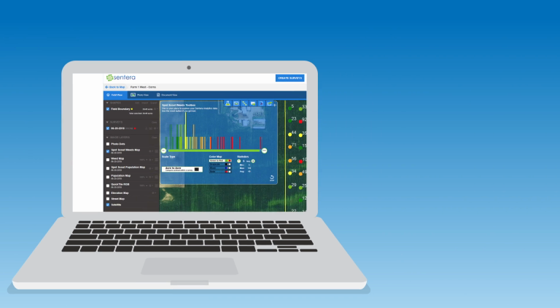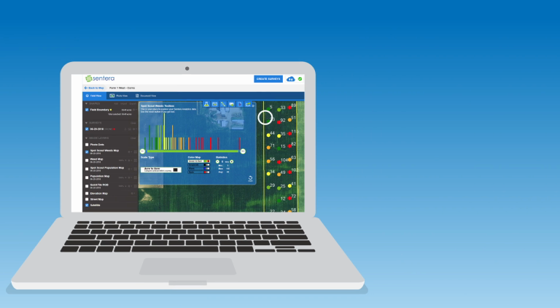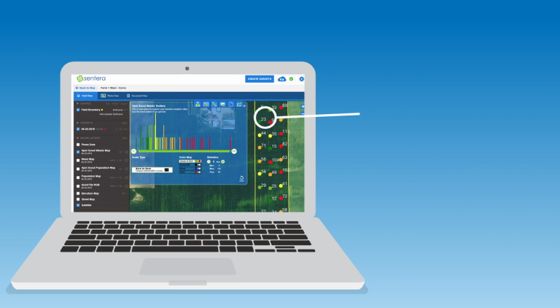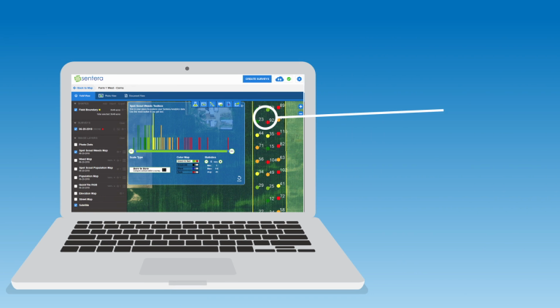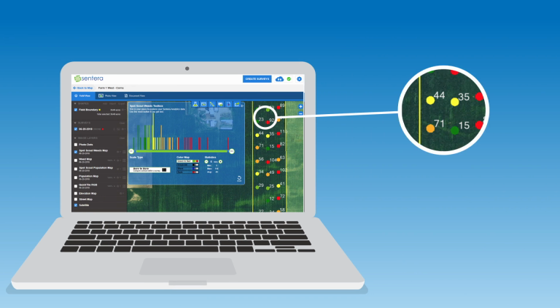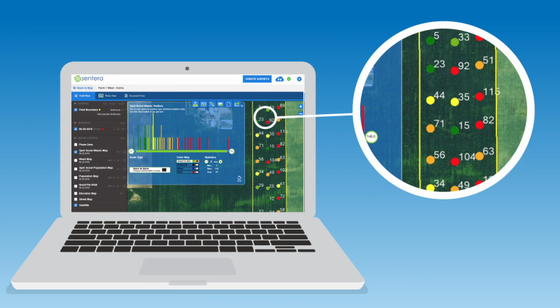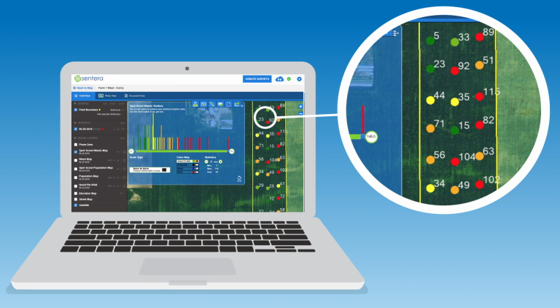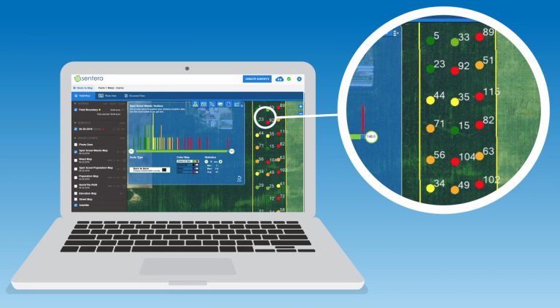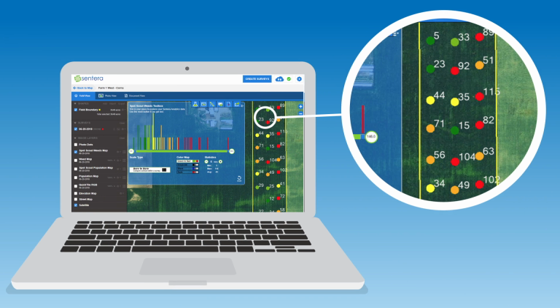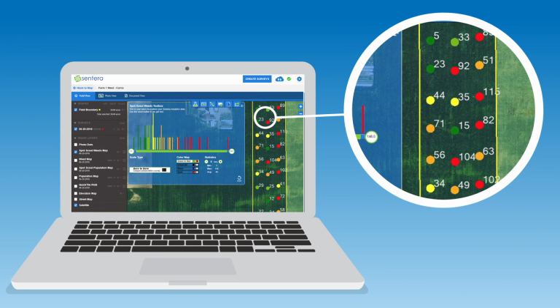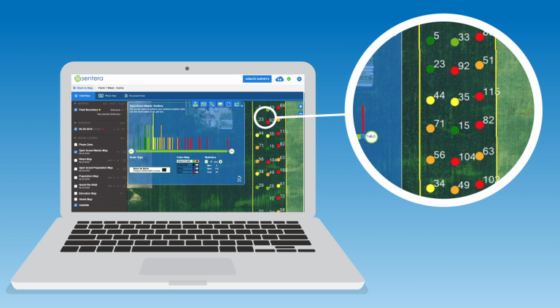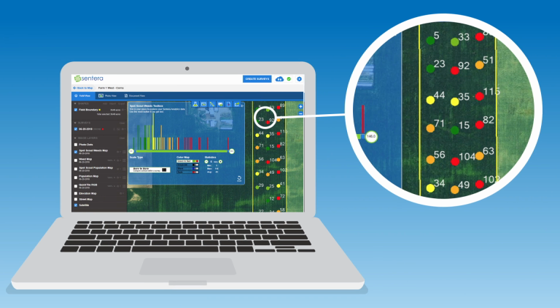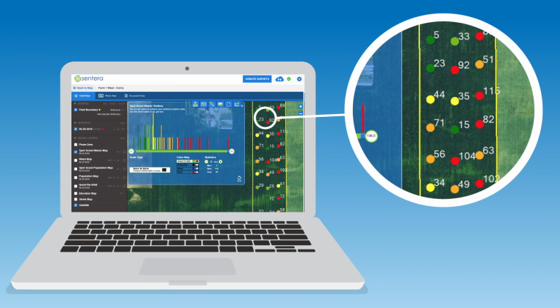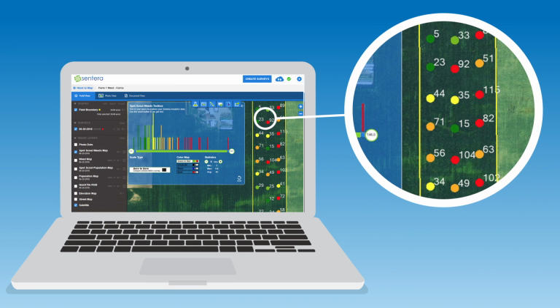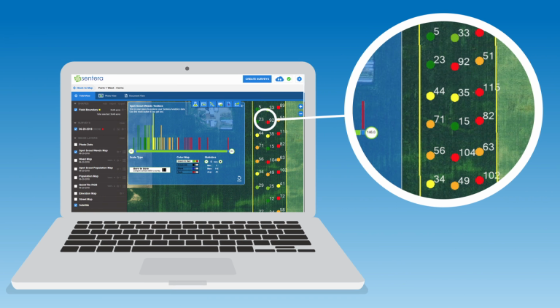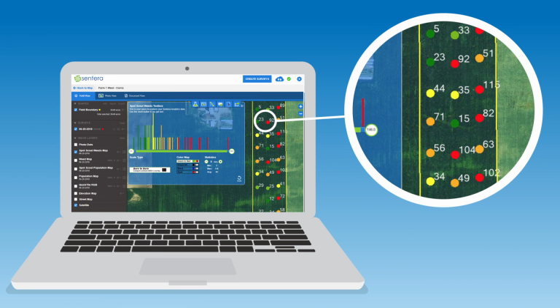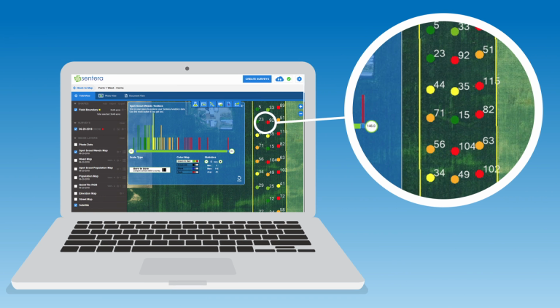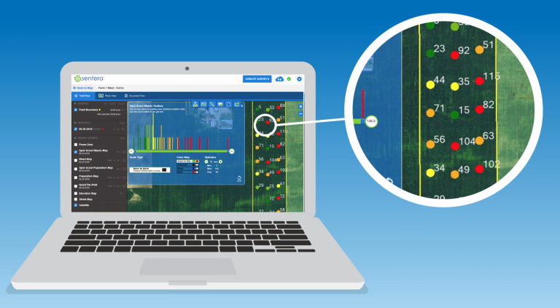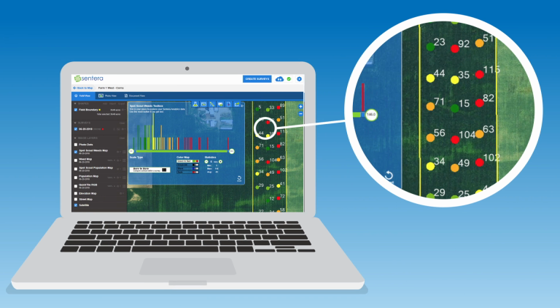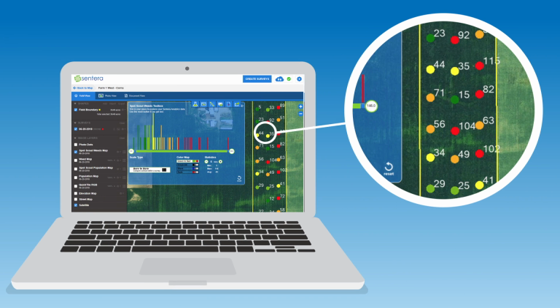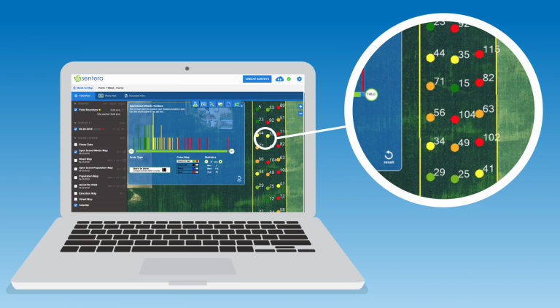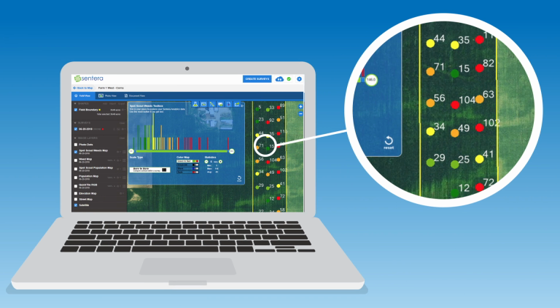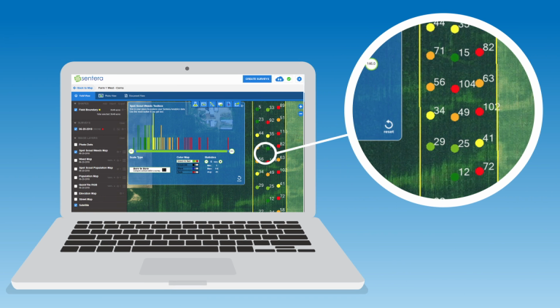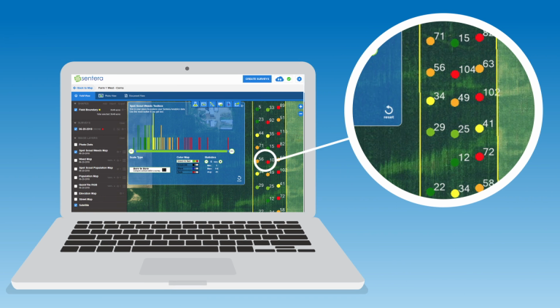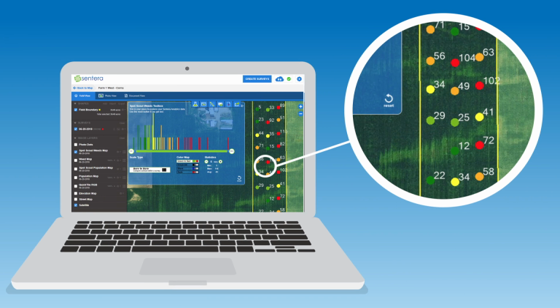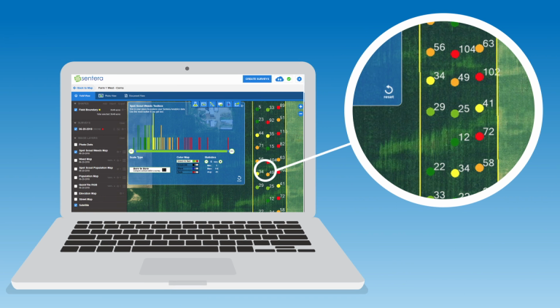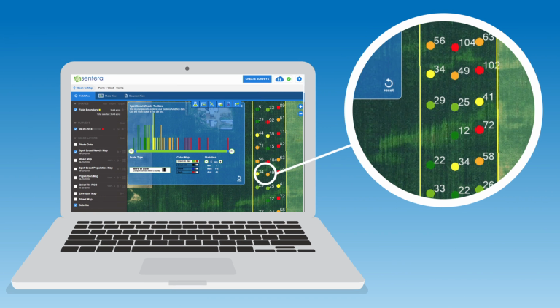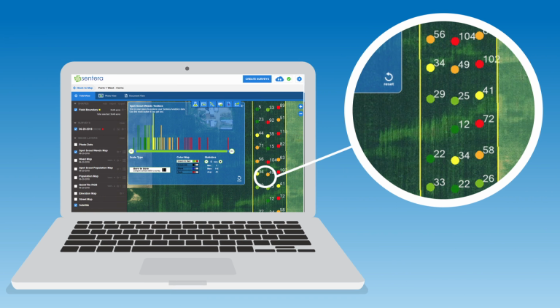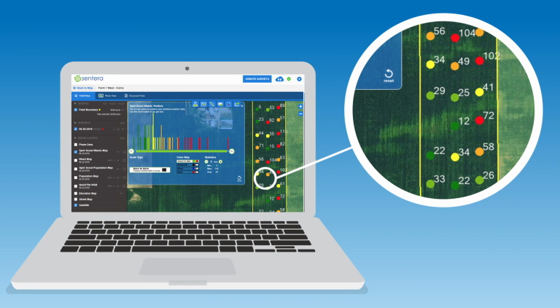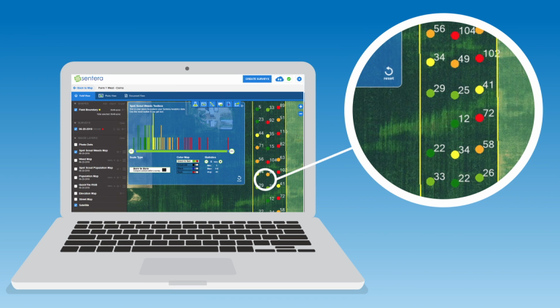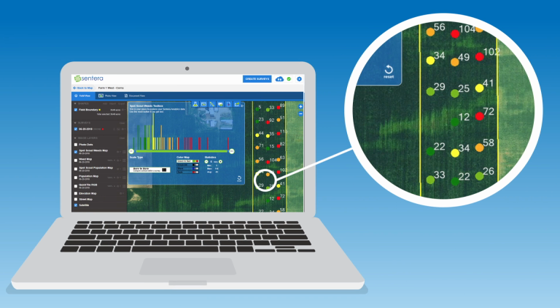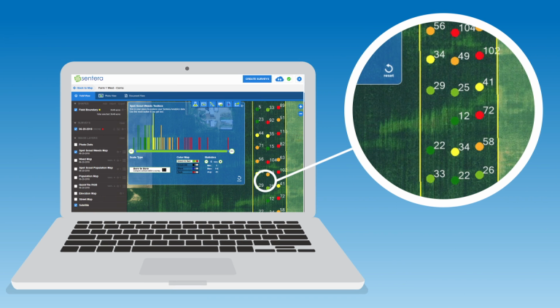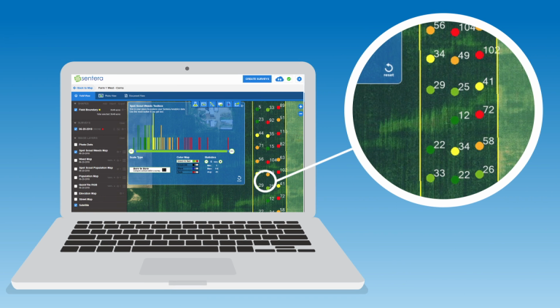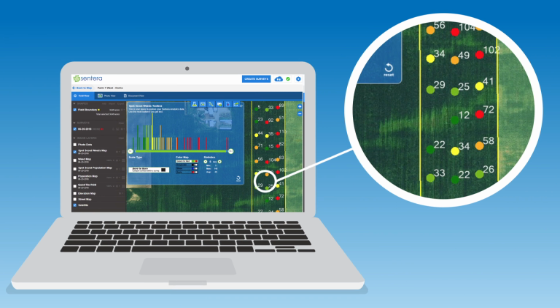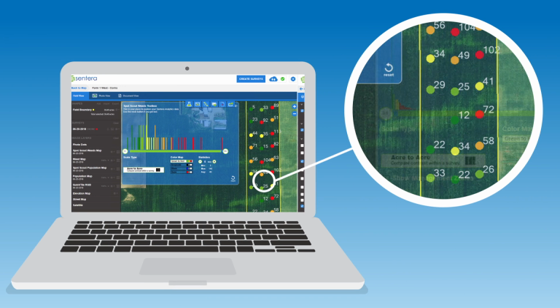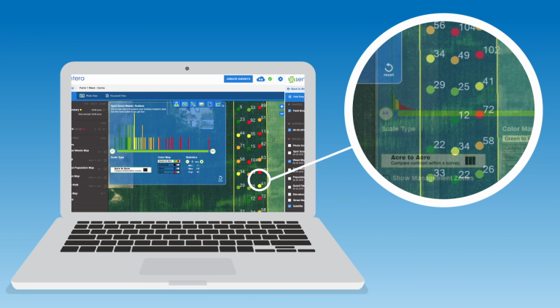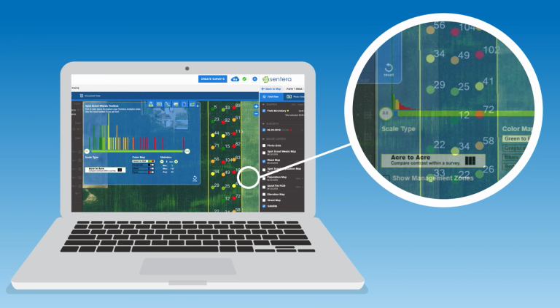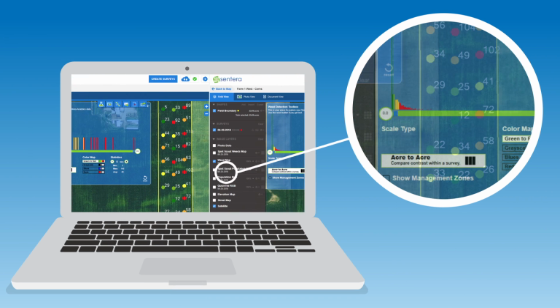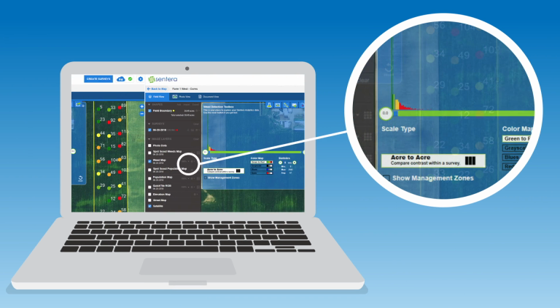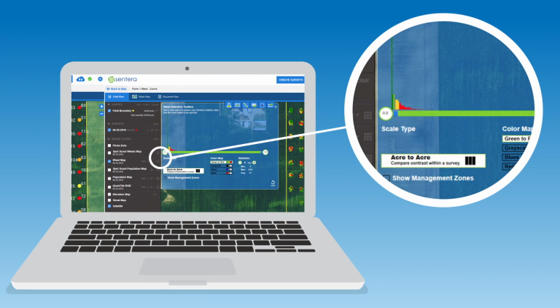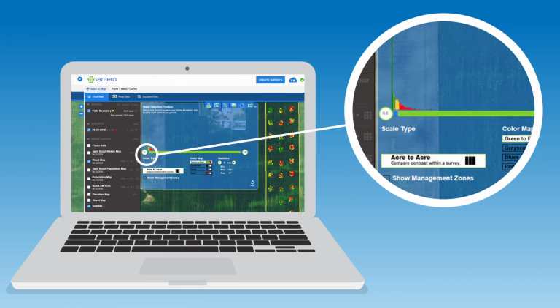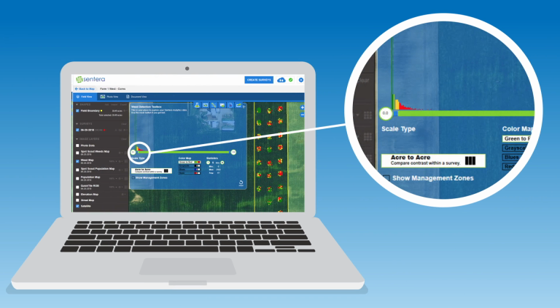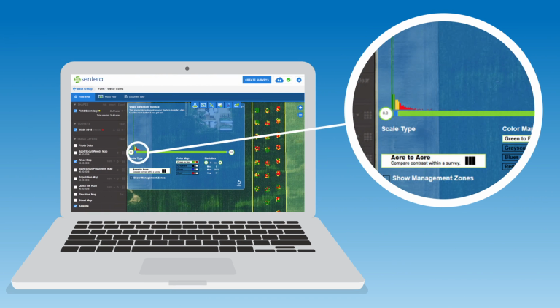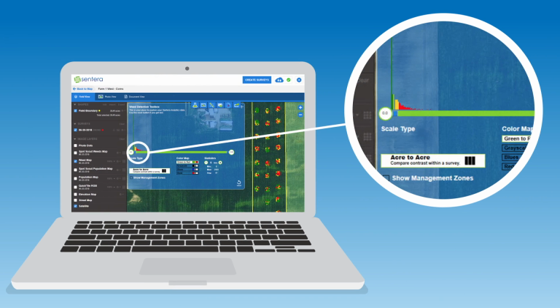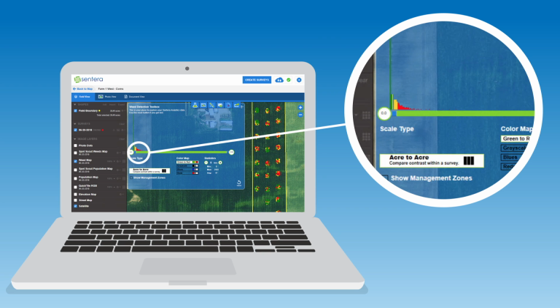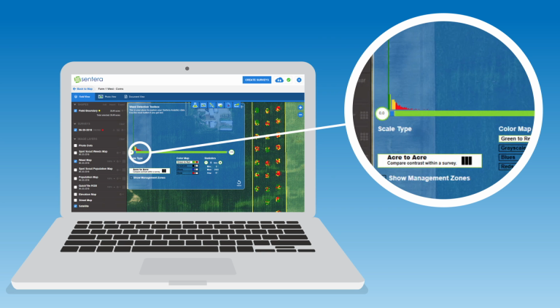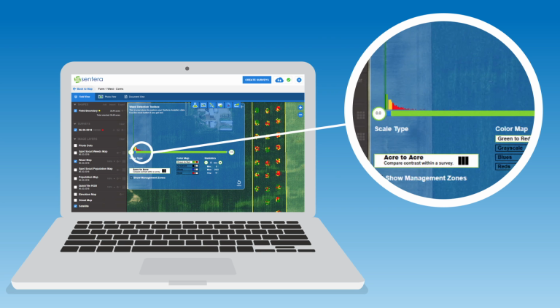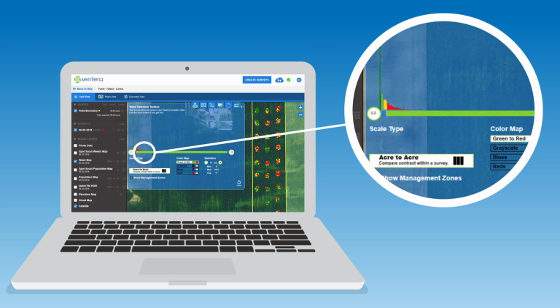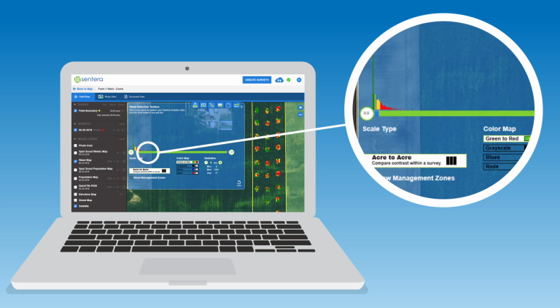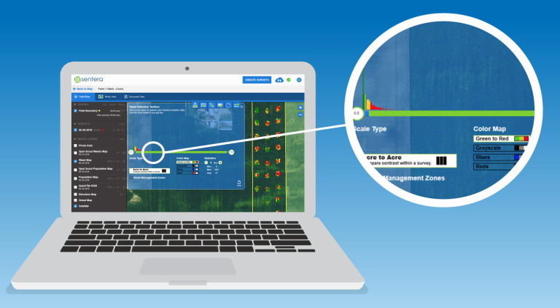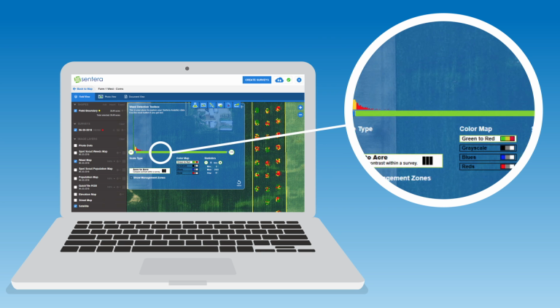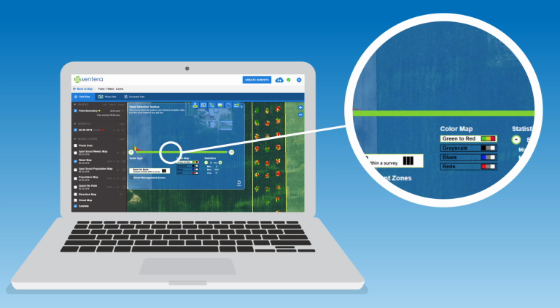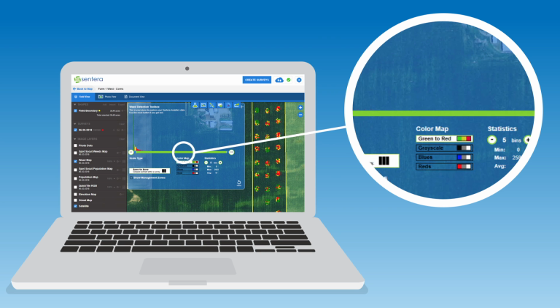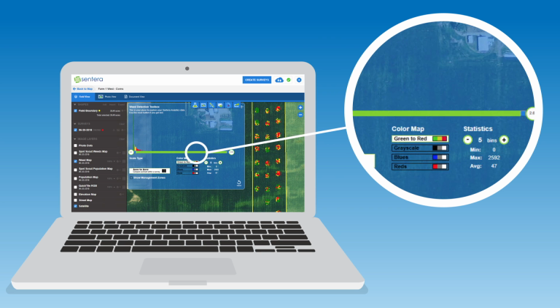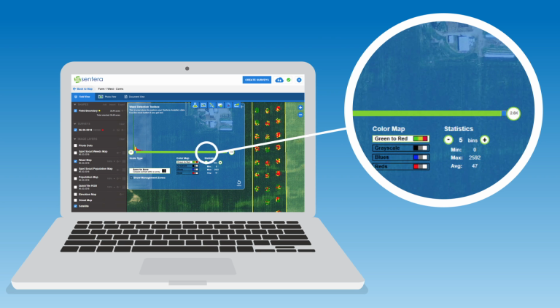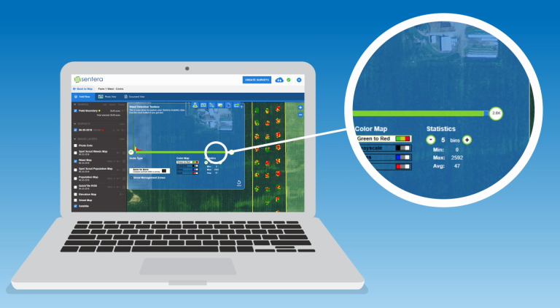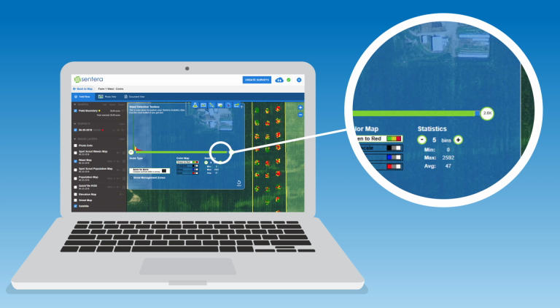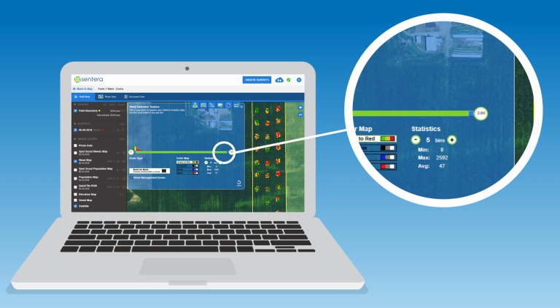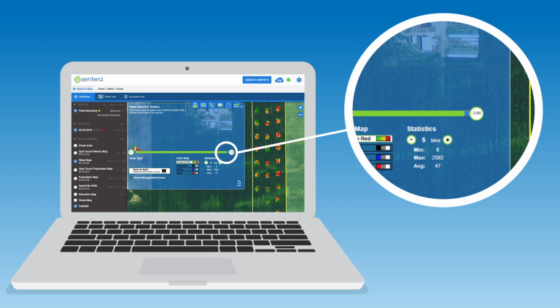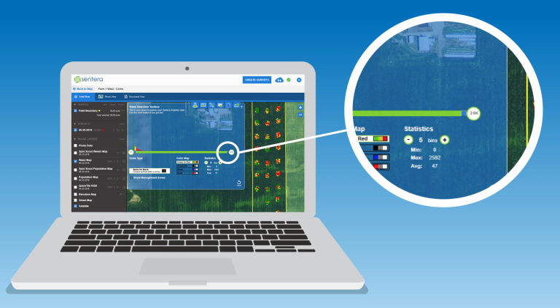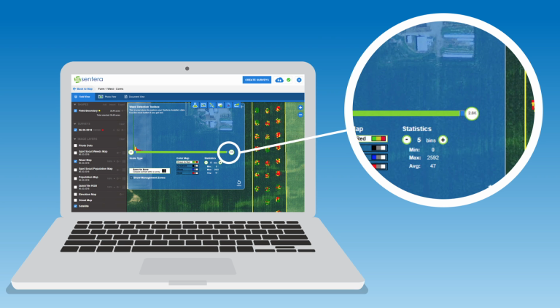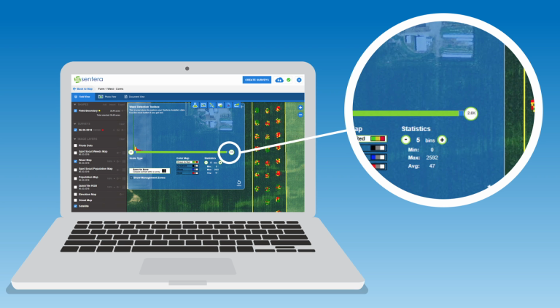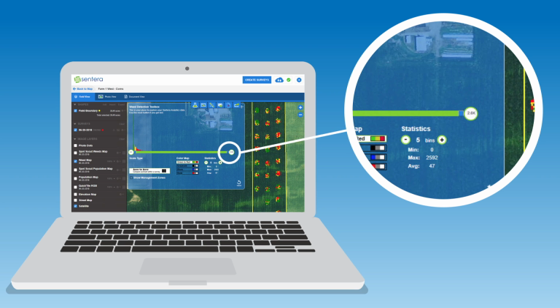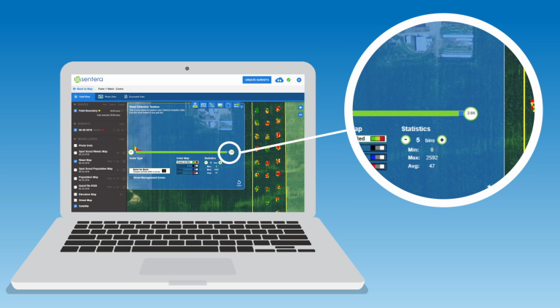By weed mapping with FieldAgent, you can reallocate inputs, create prescriptions, and treat with precision.